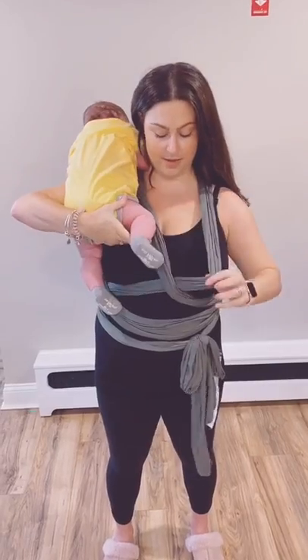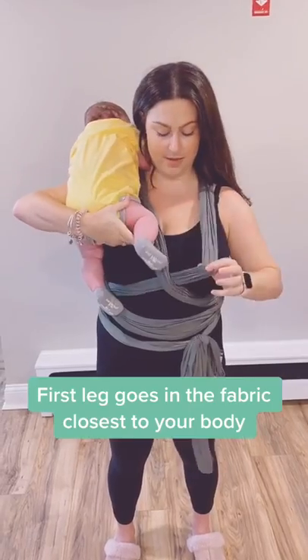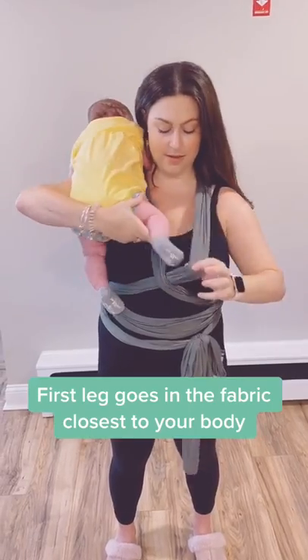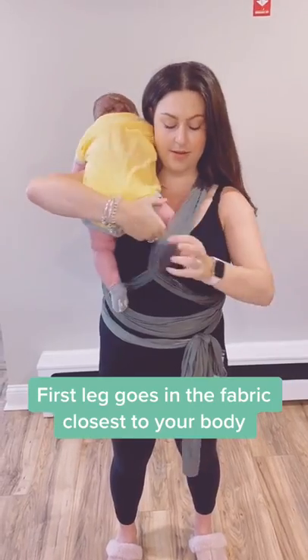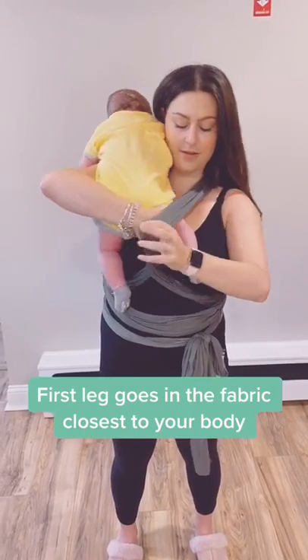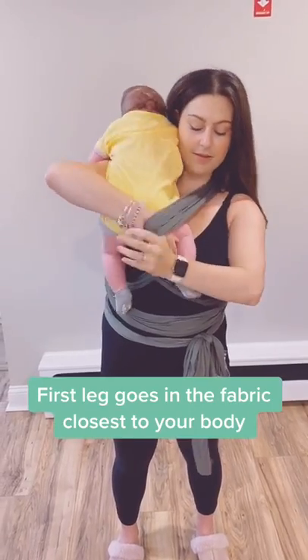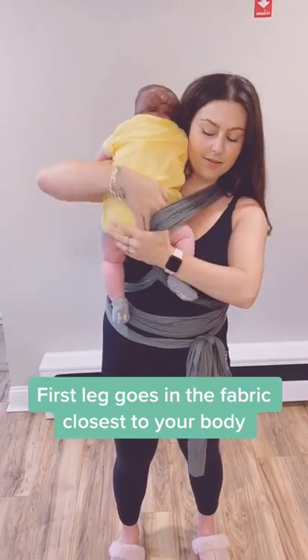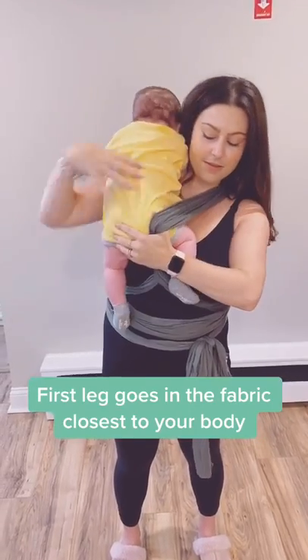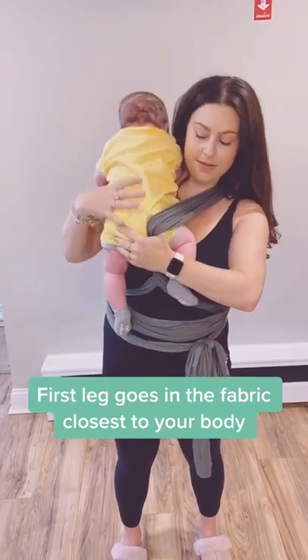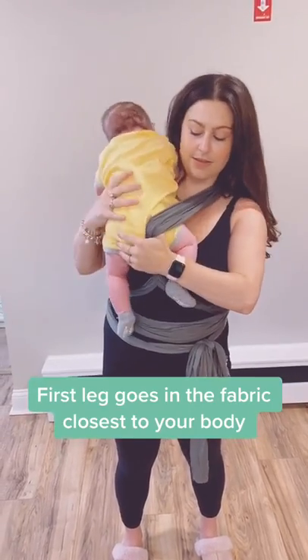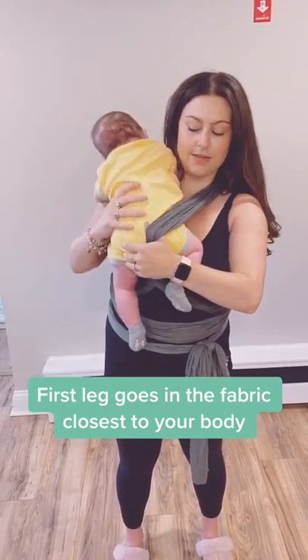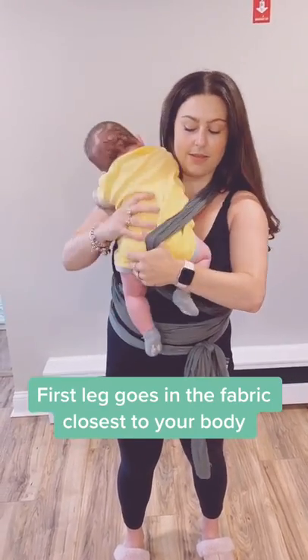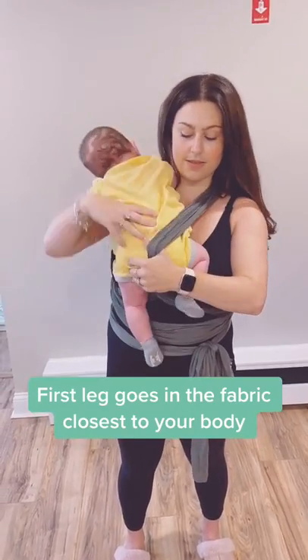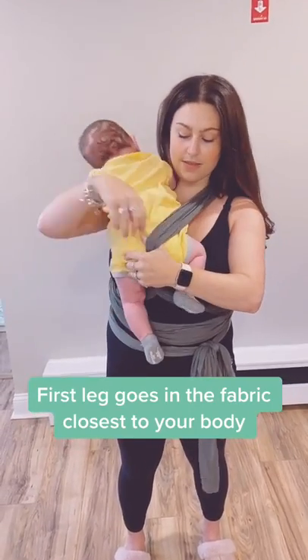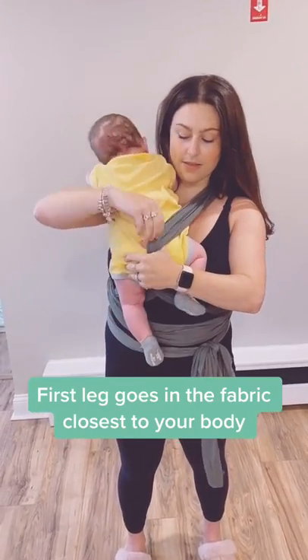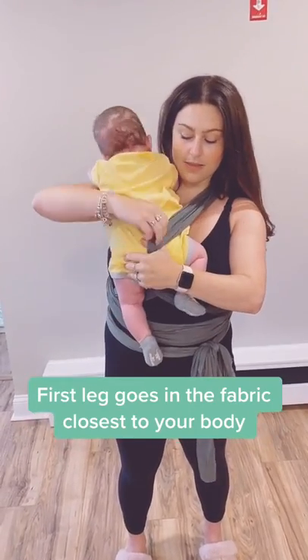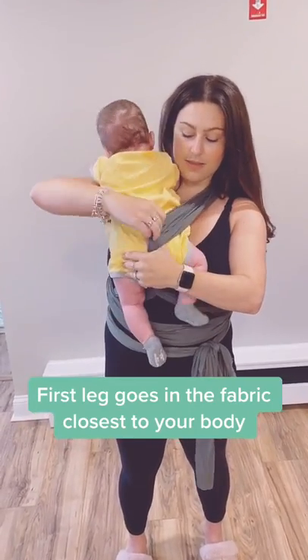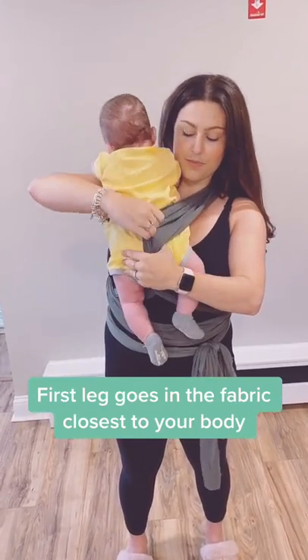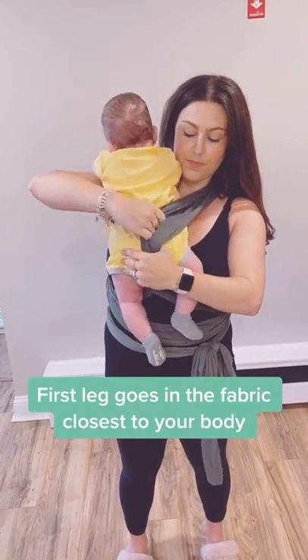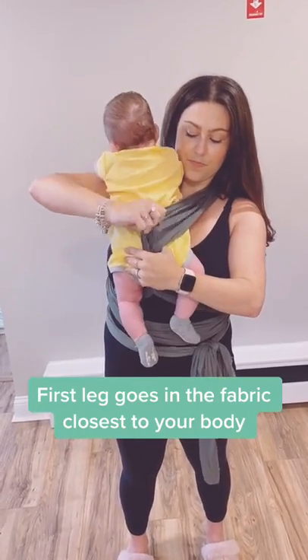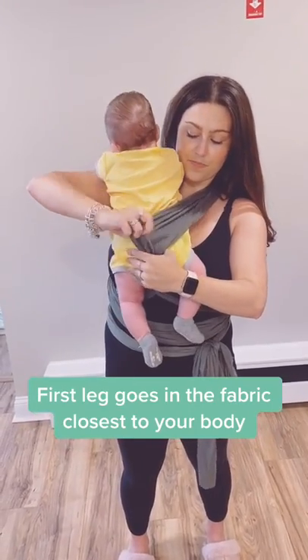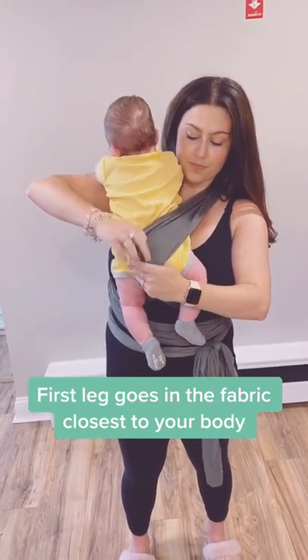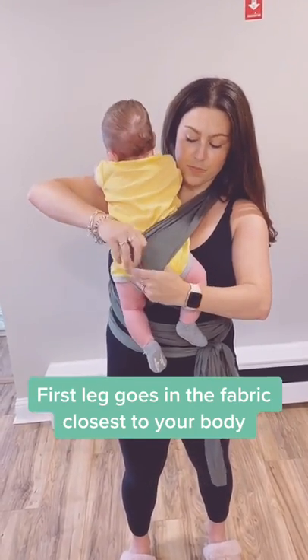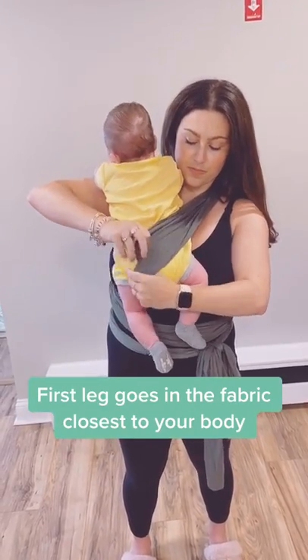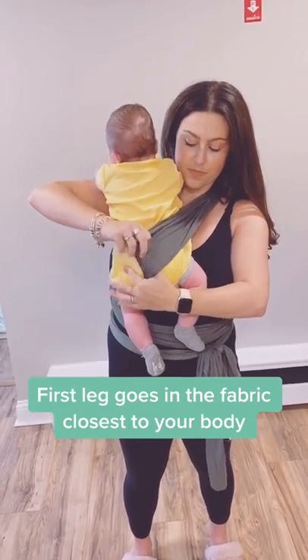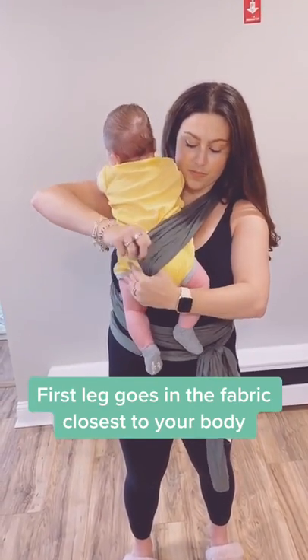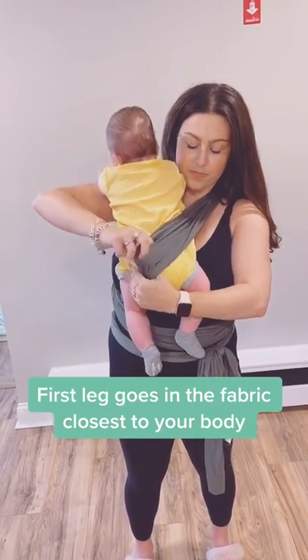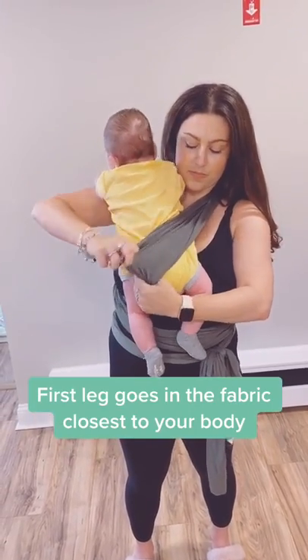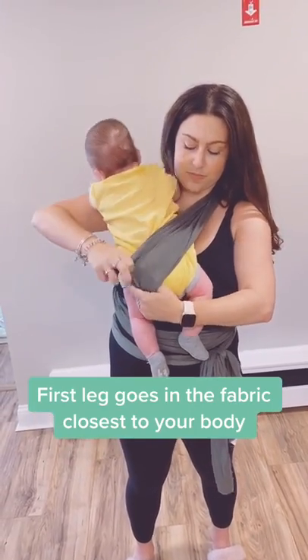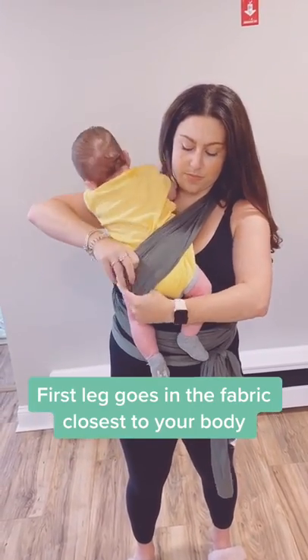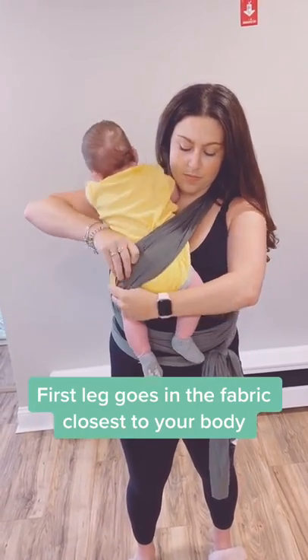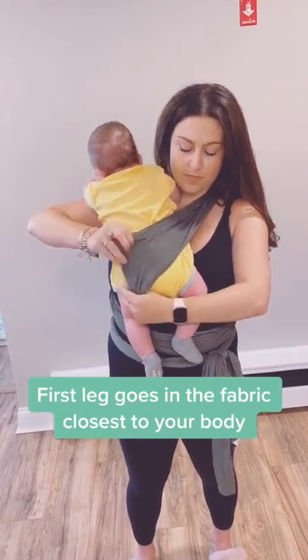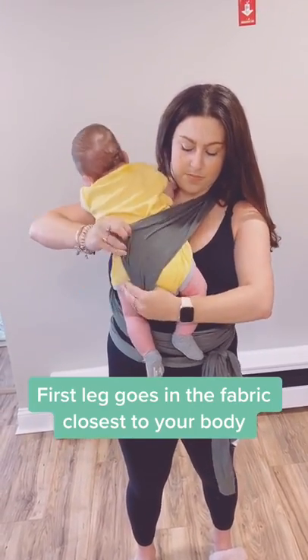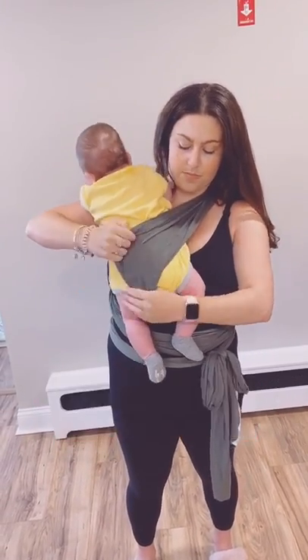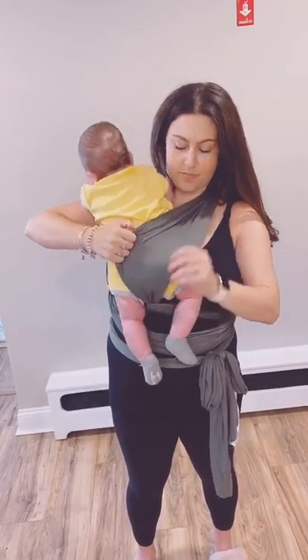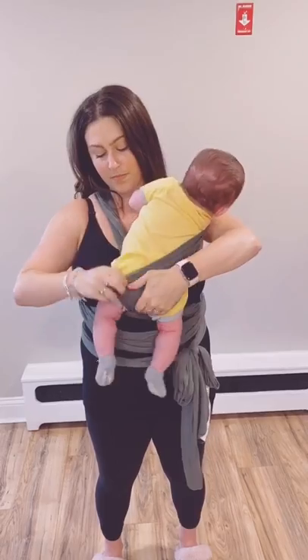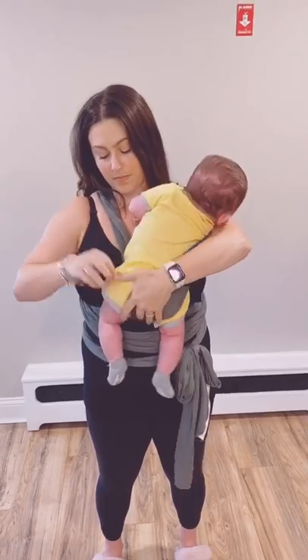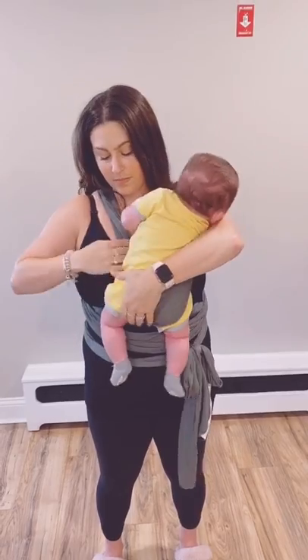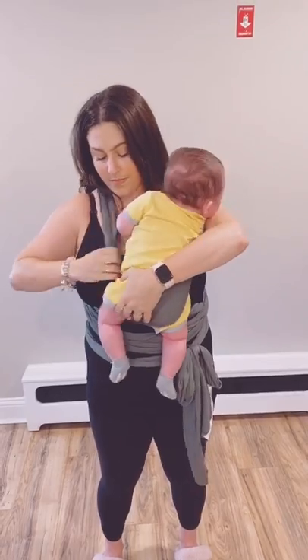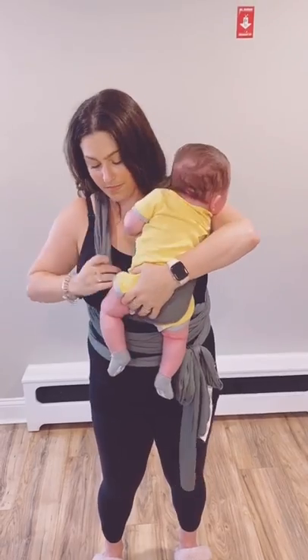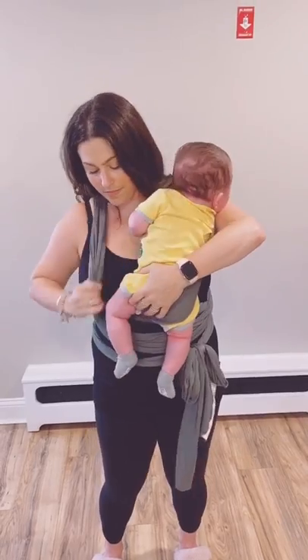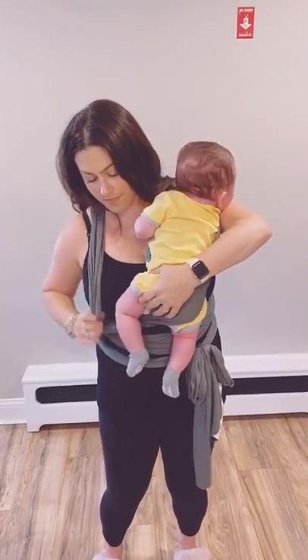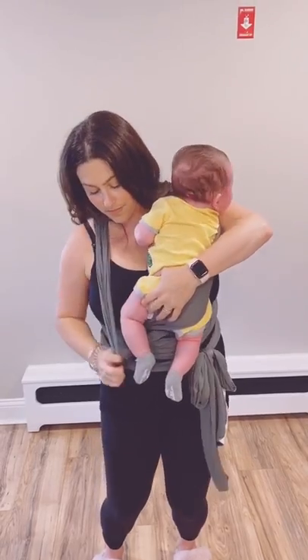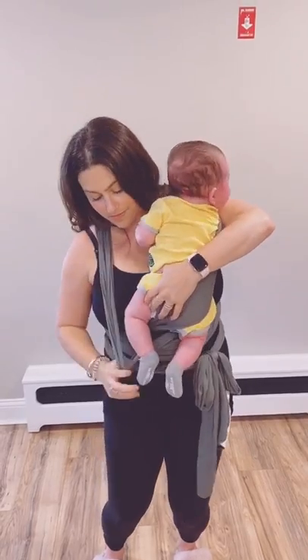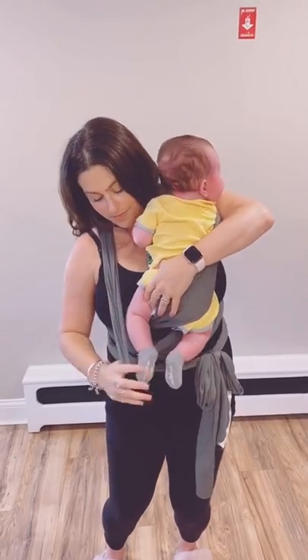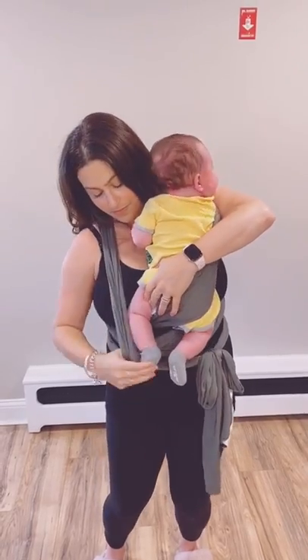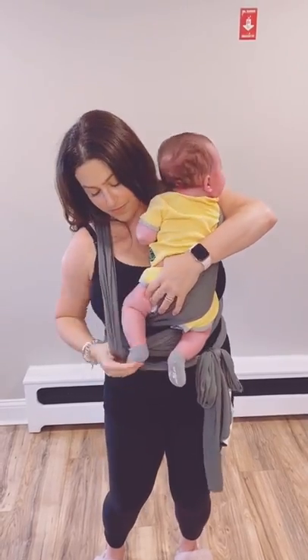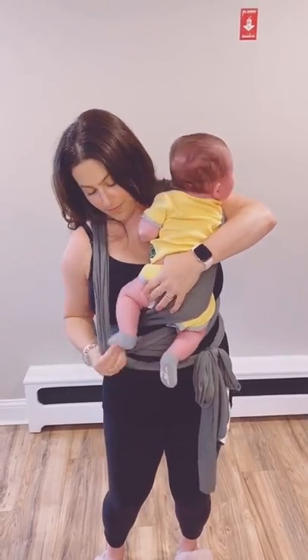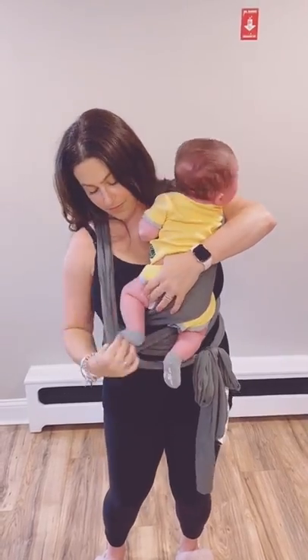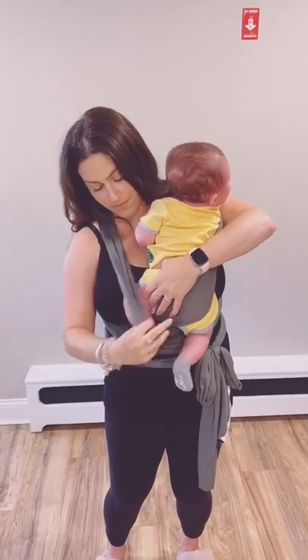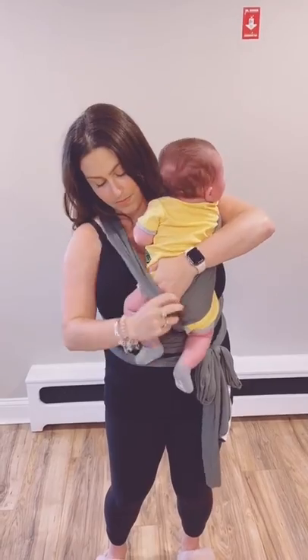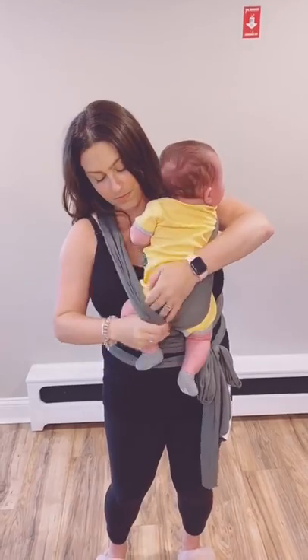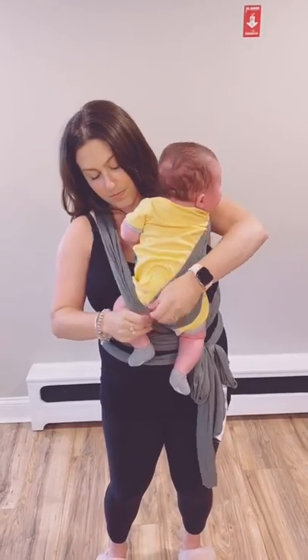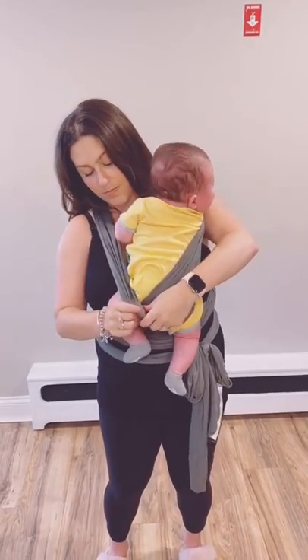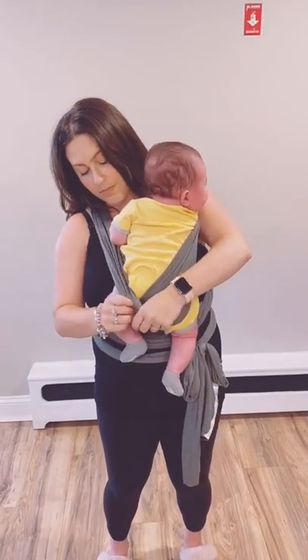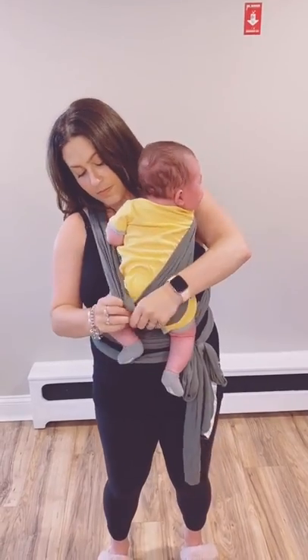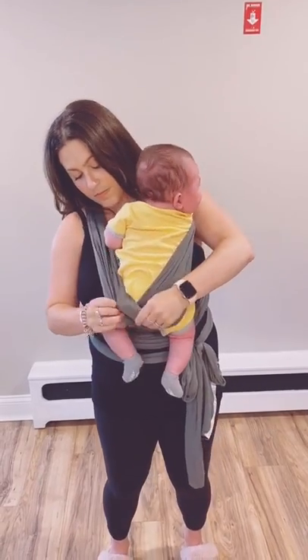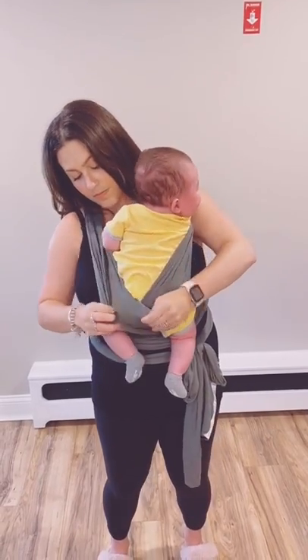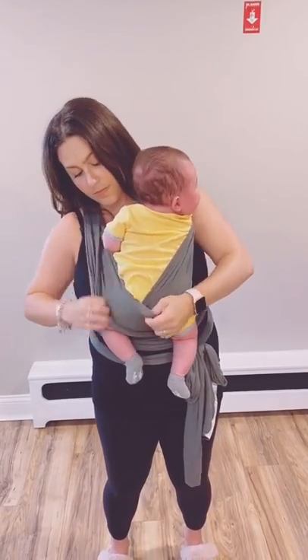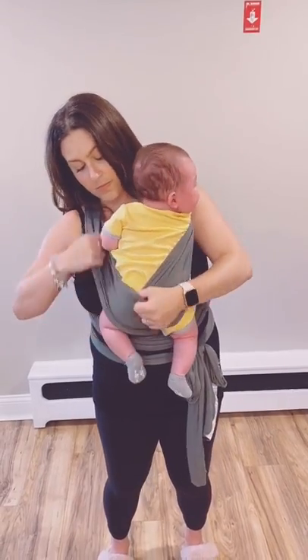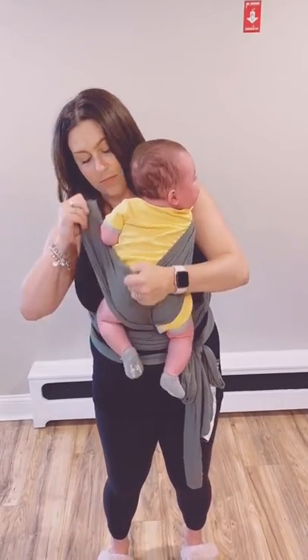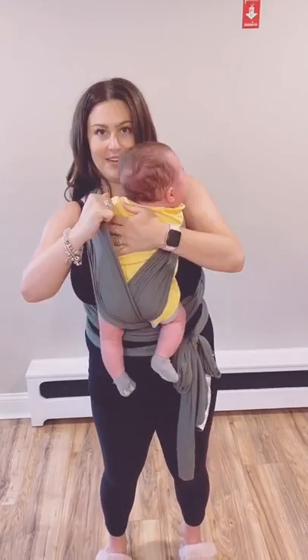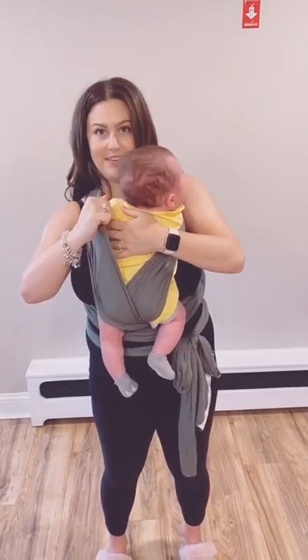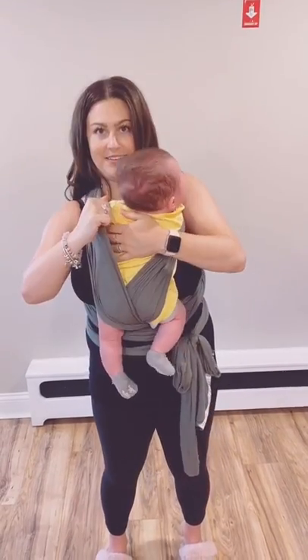Take your baby and put them closest to your body and spread the fabric across his butt. Do the same on the other side.